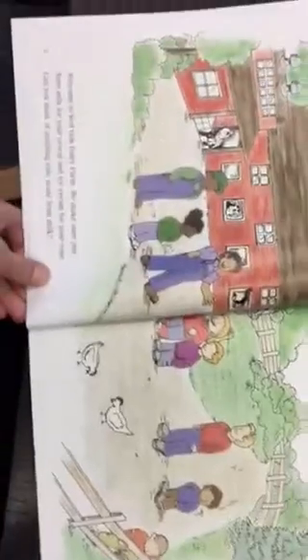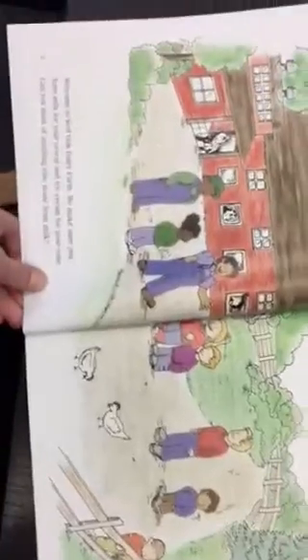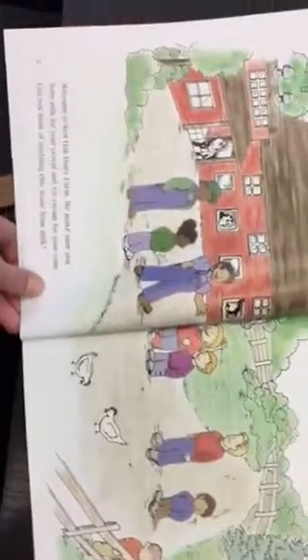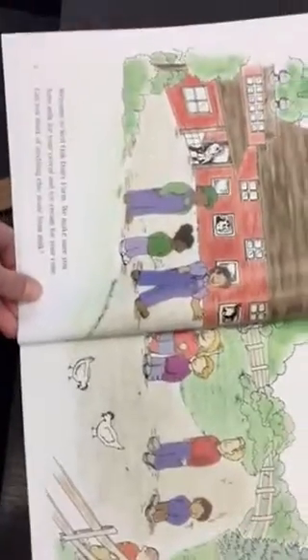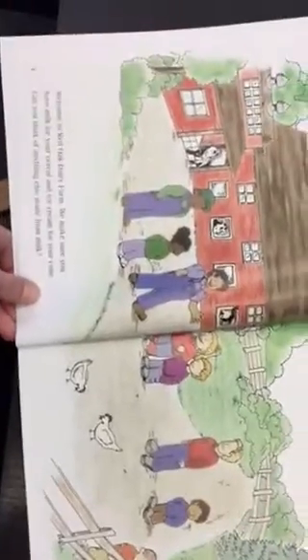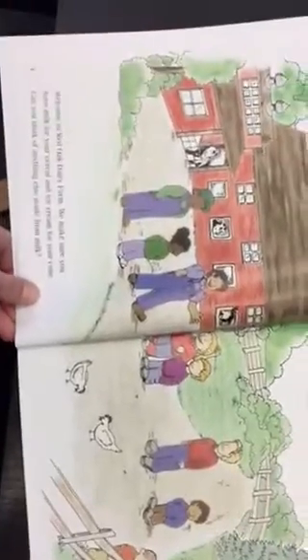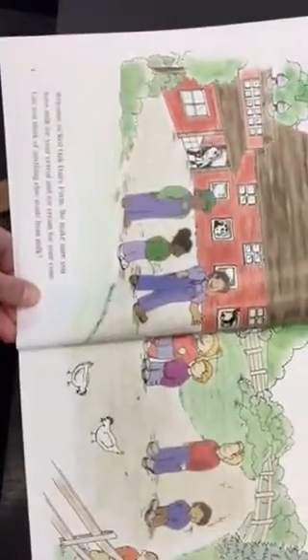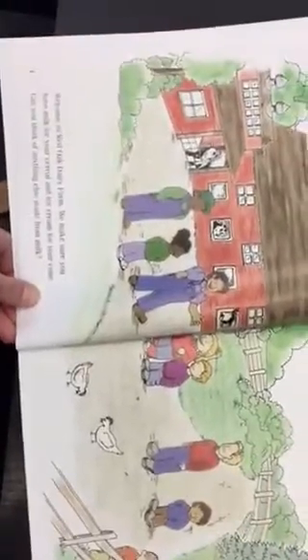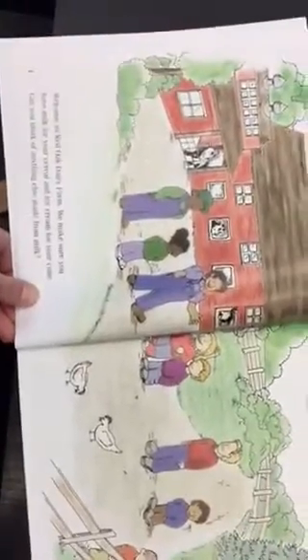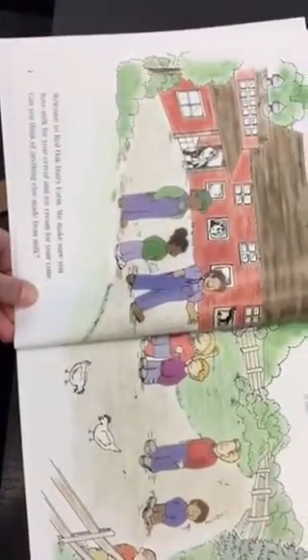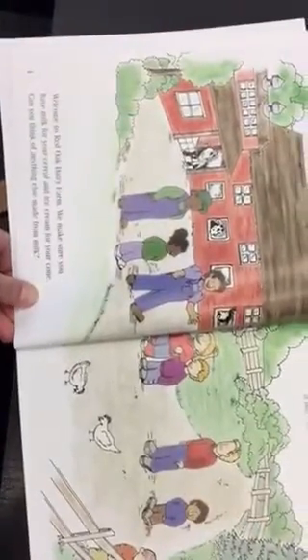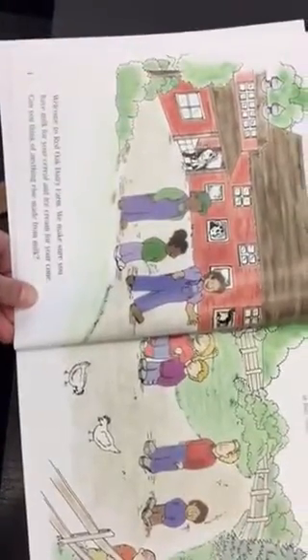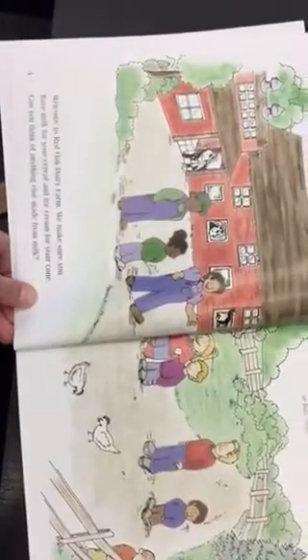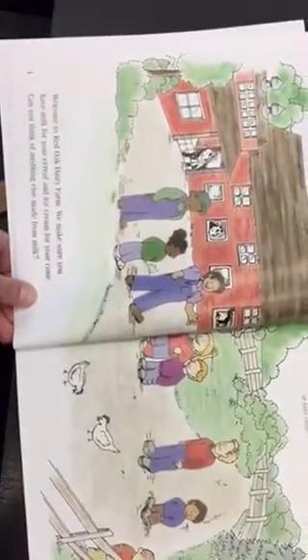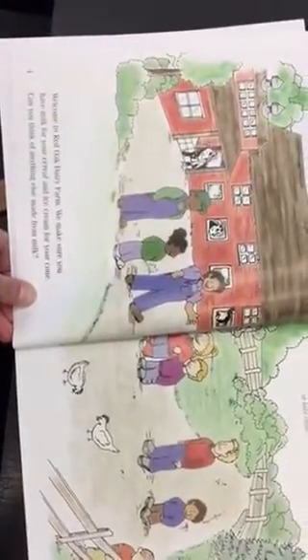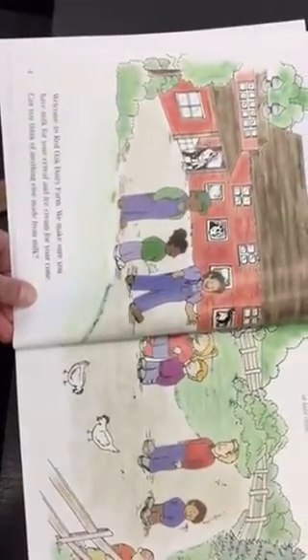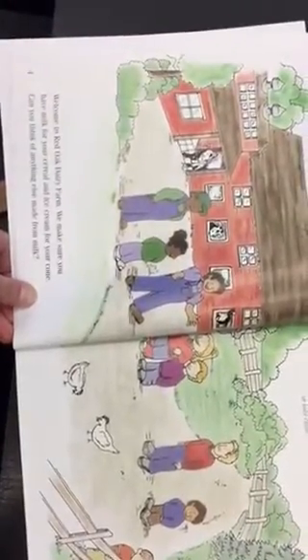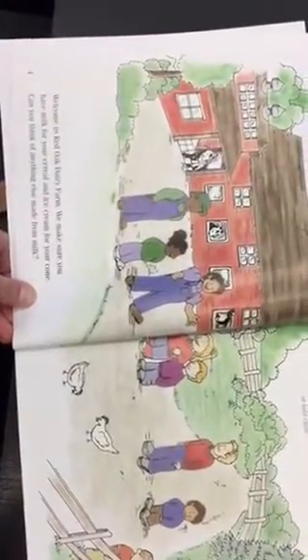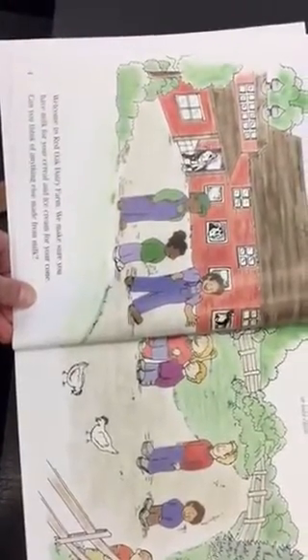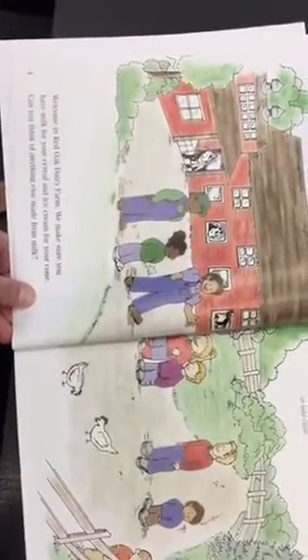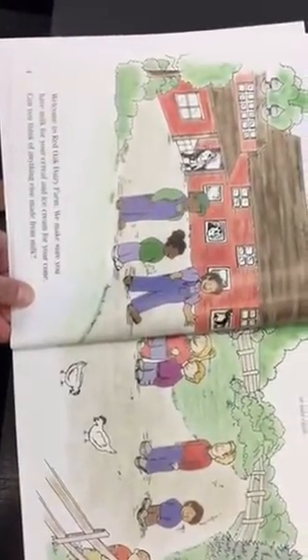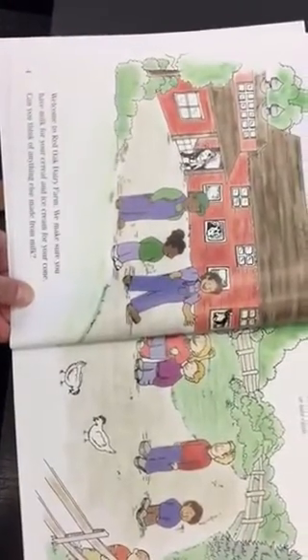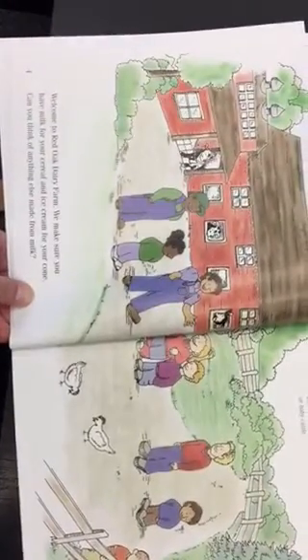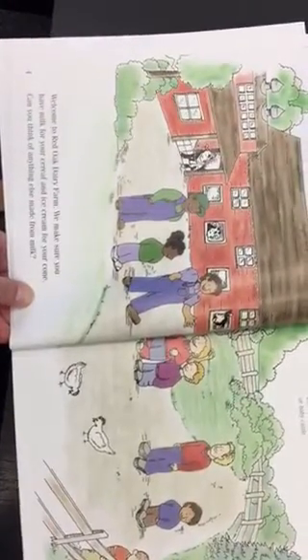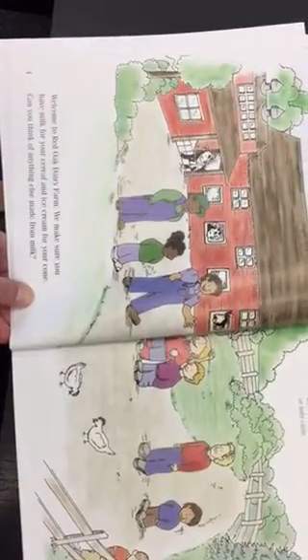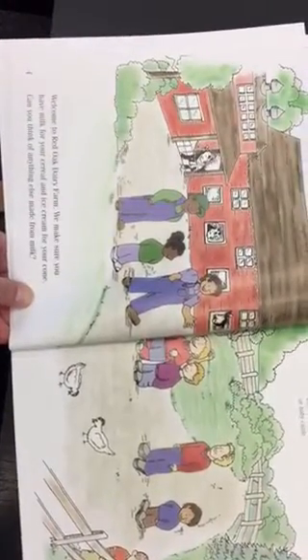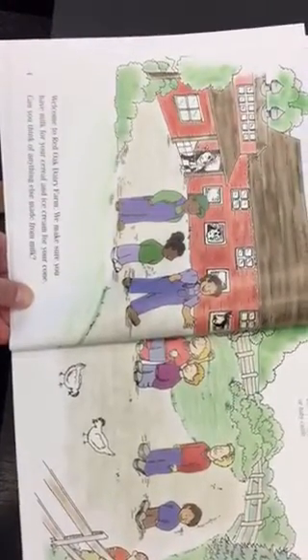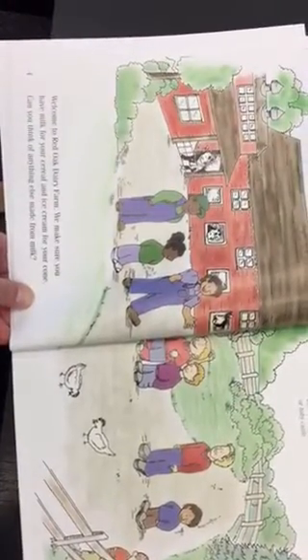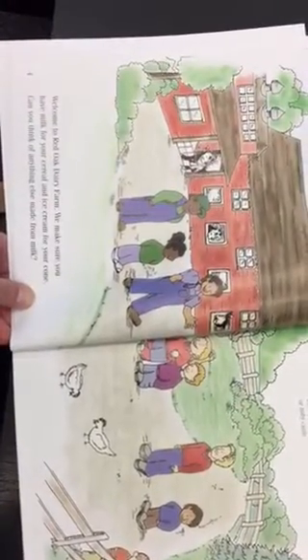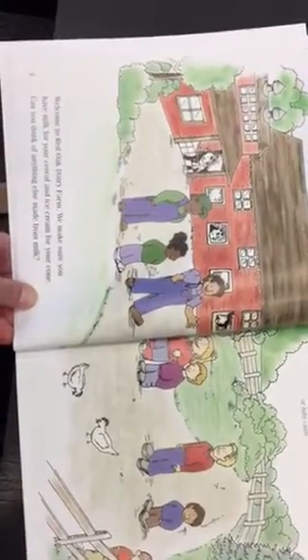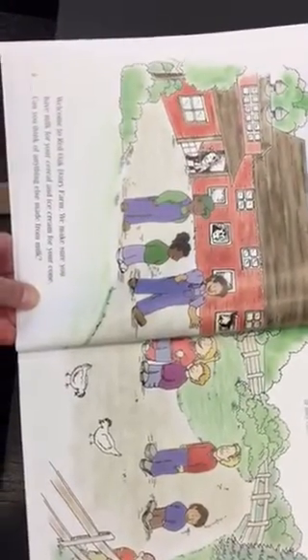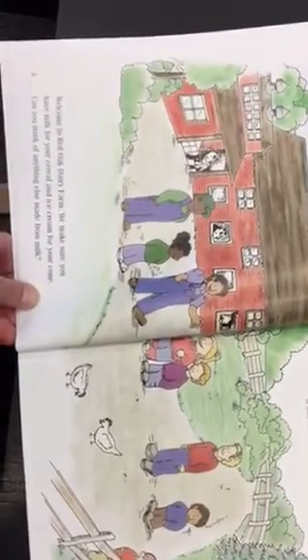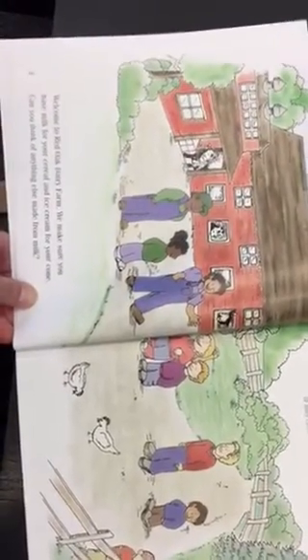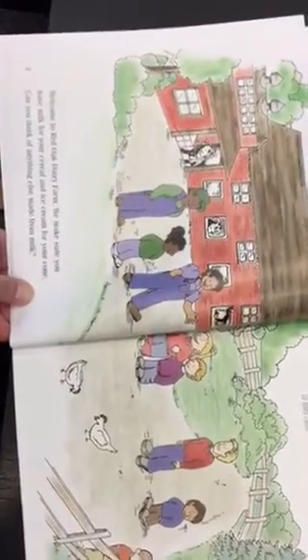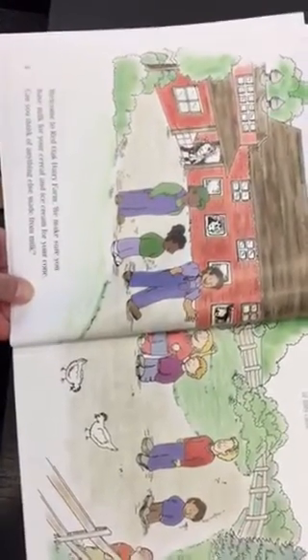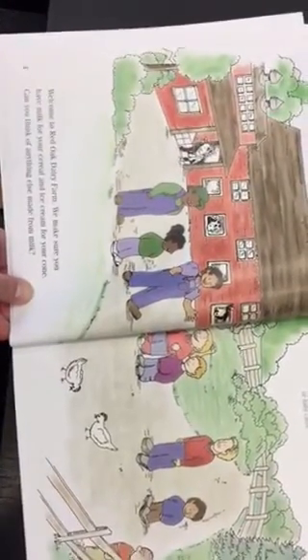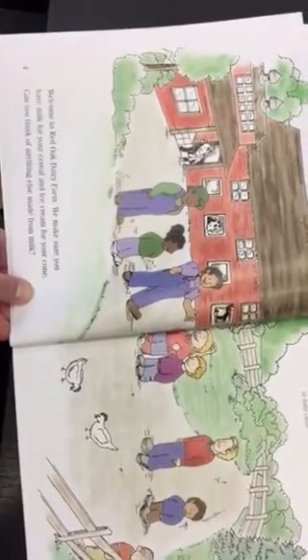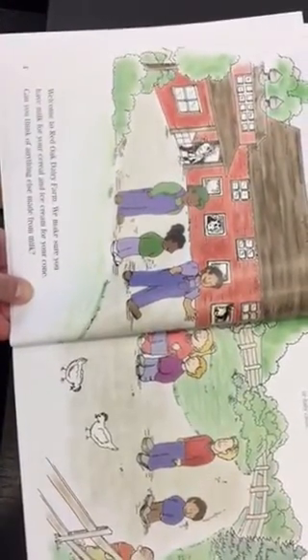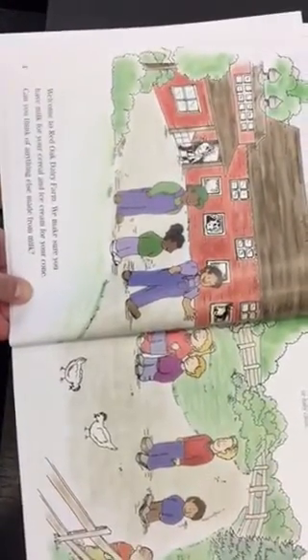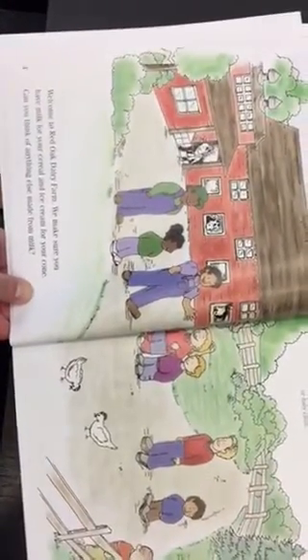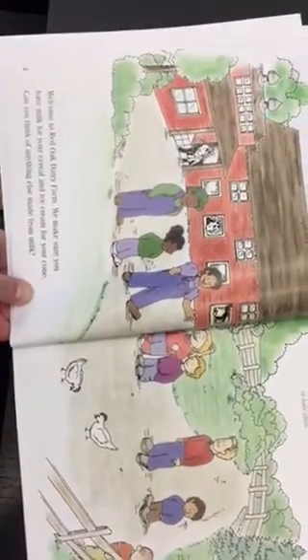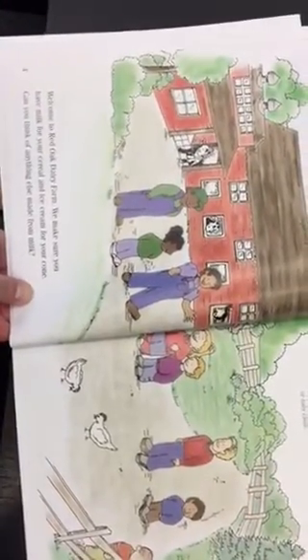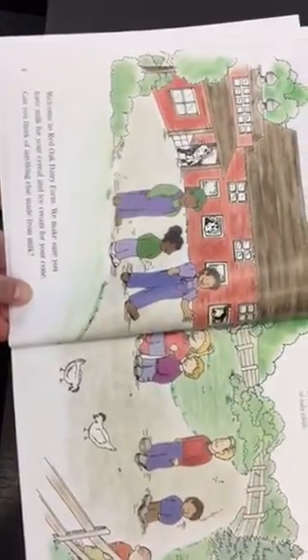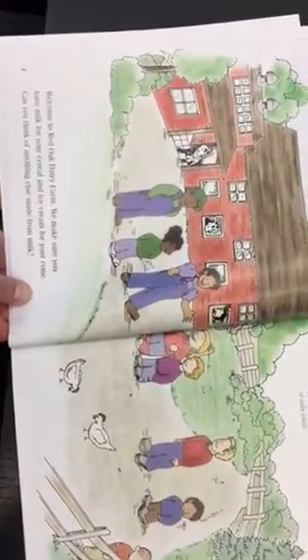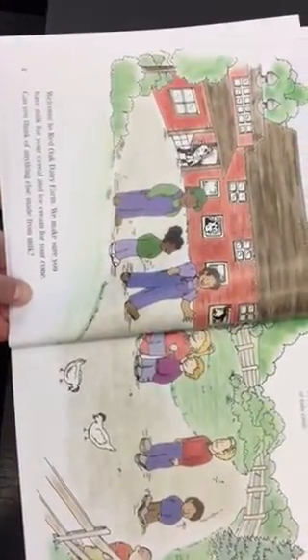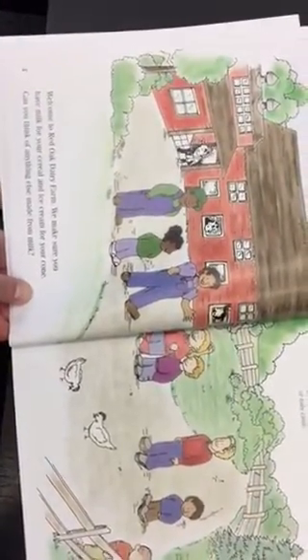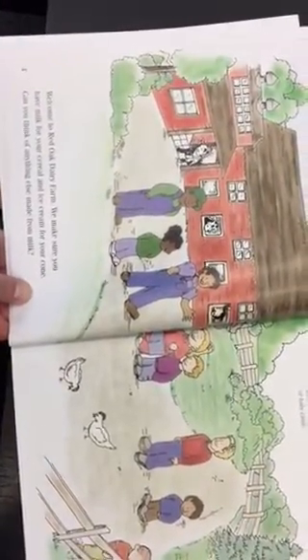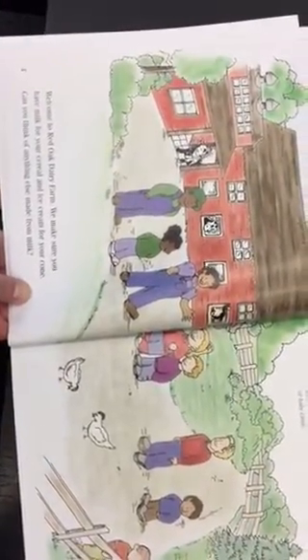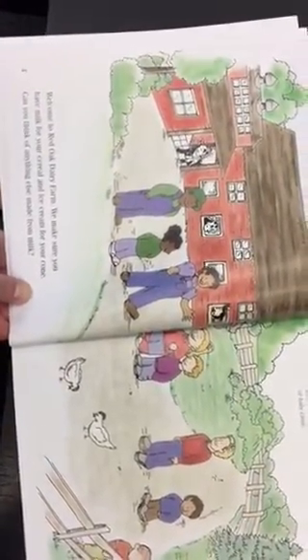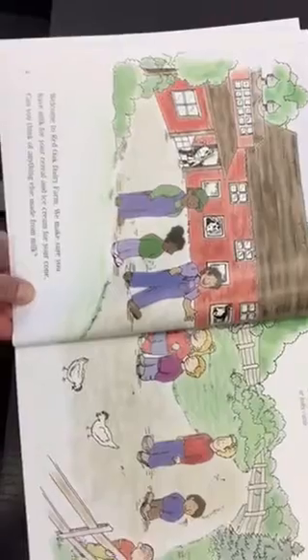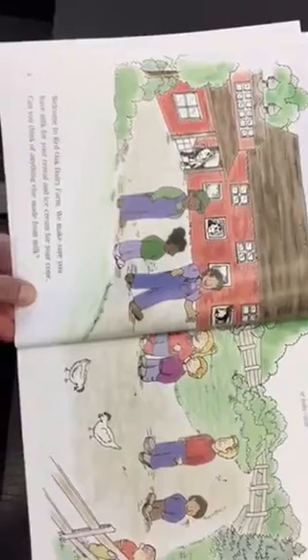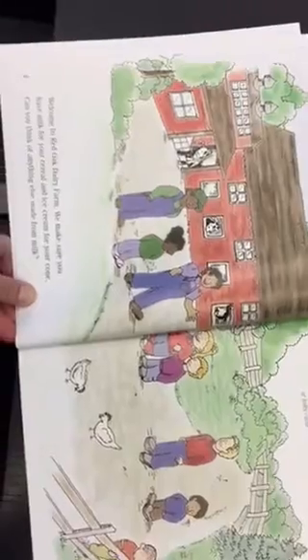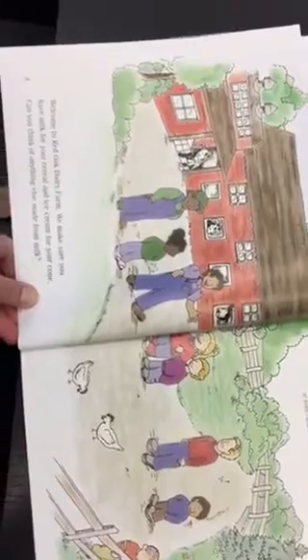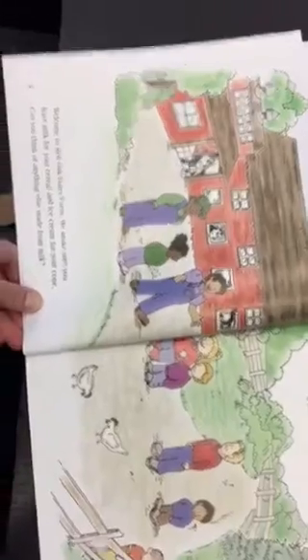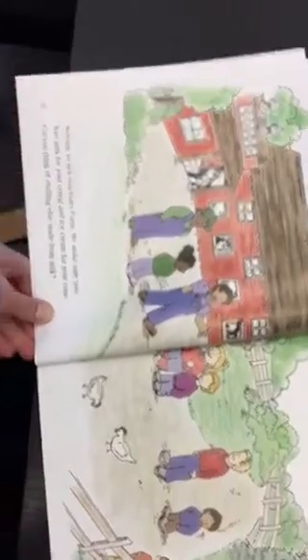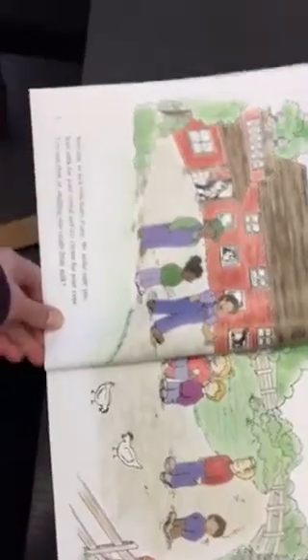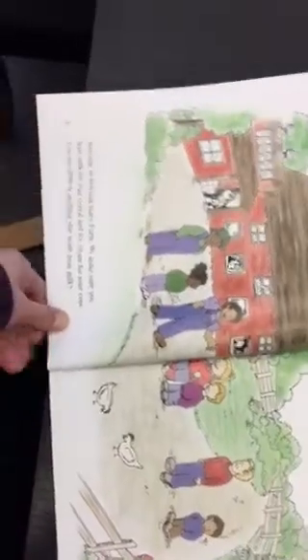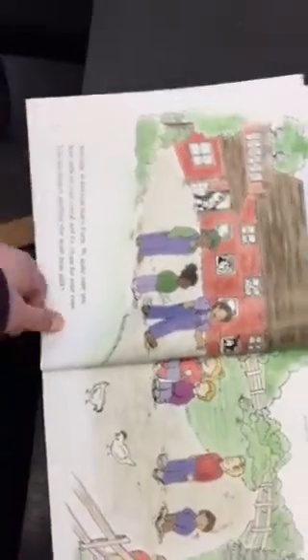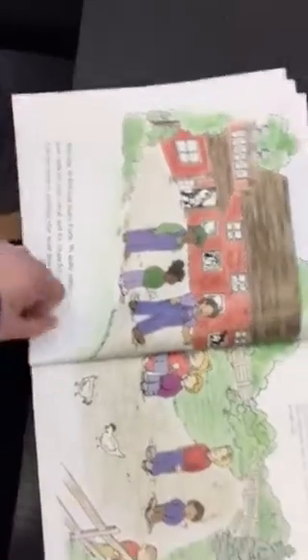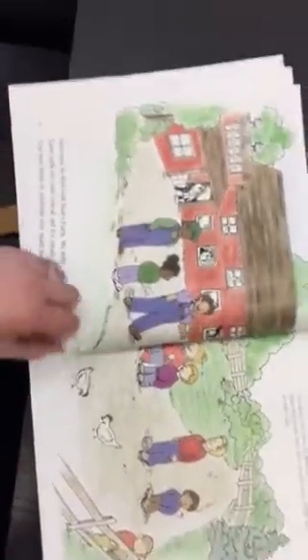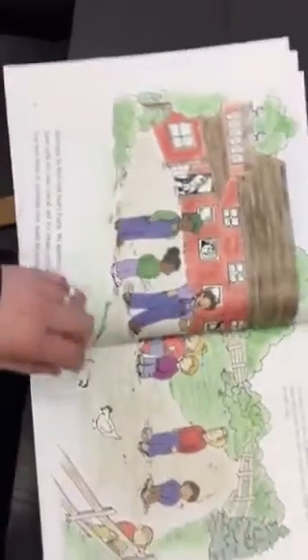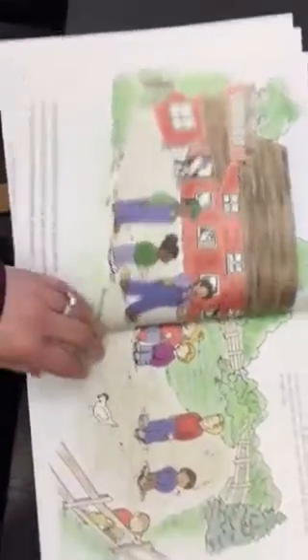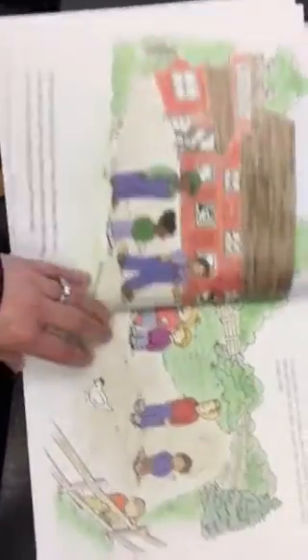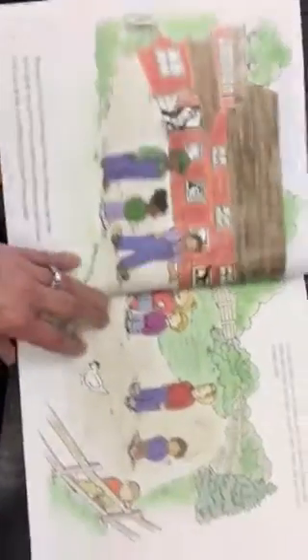Welcome to Red Oak Dairy Farm. We make sure you have milk for your cereal and ice cream for your cone. Can you think of anything else made from milk?